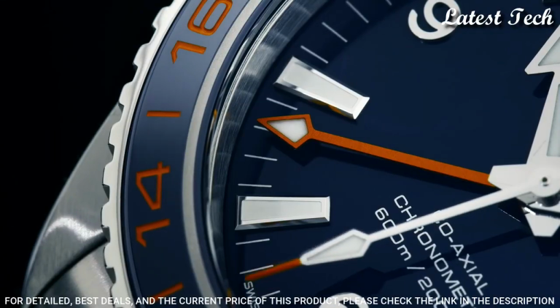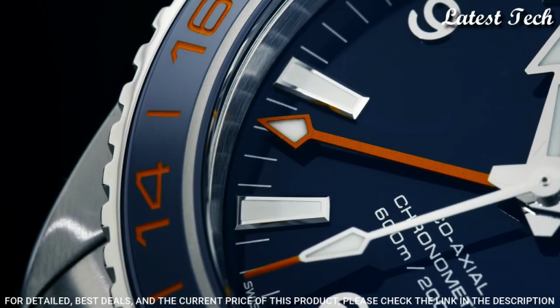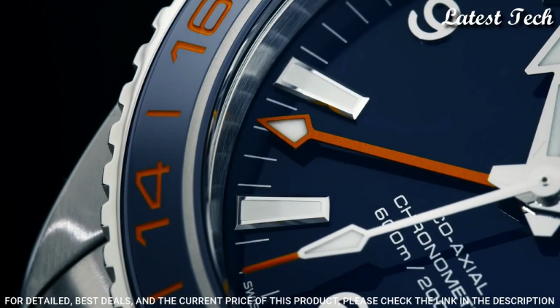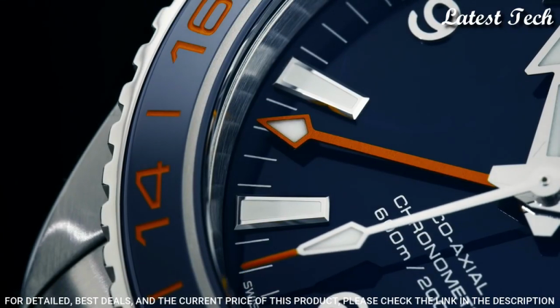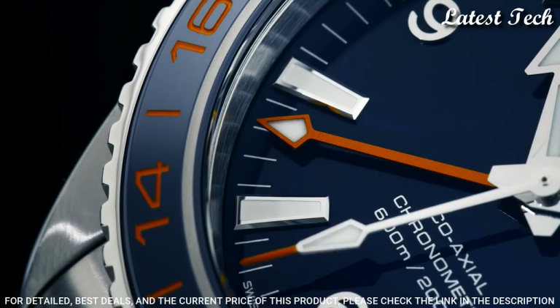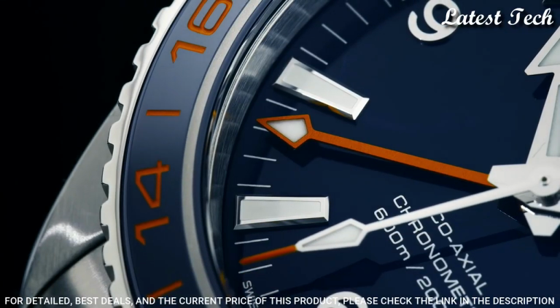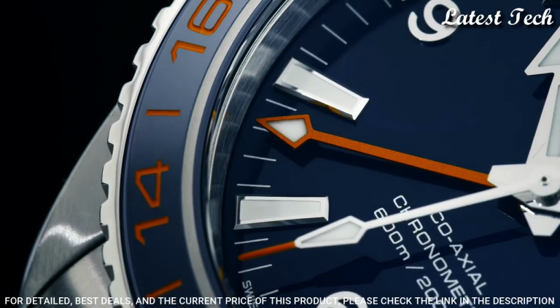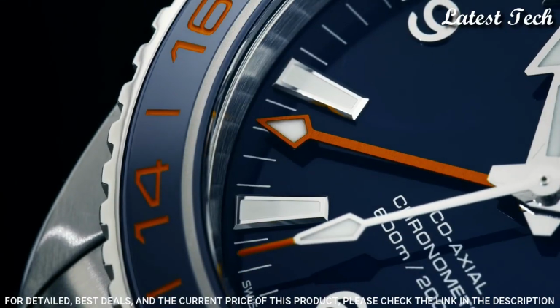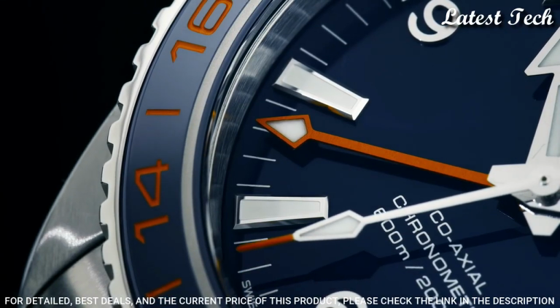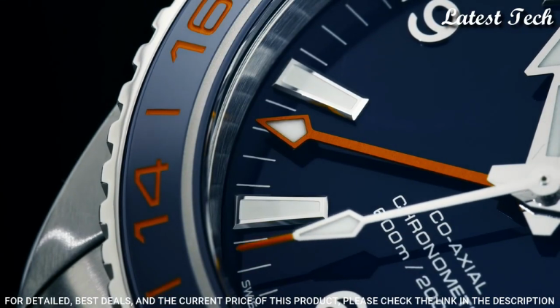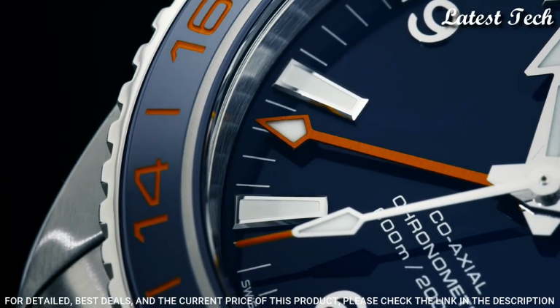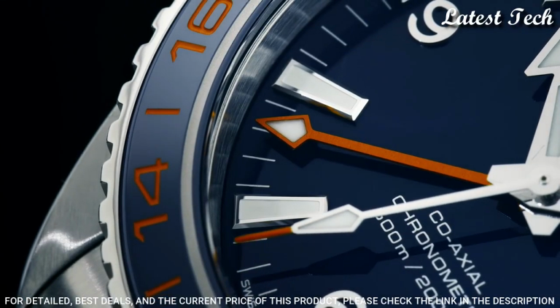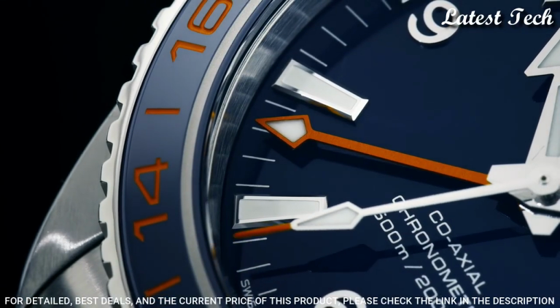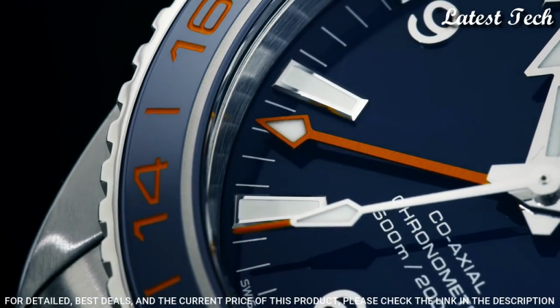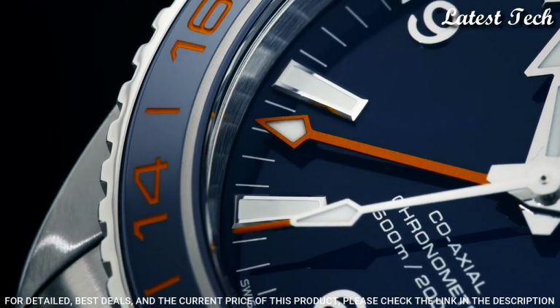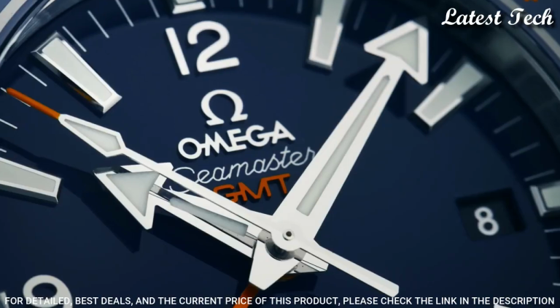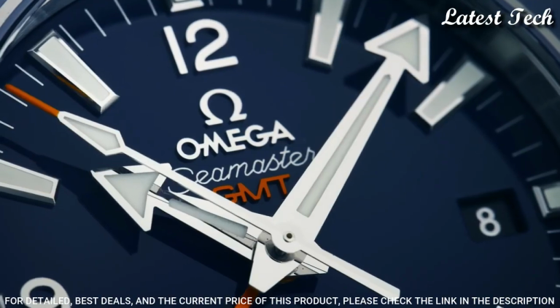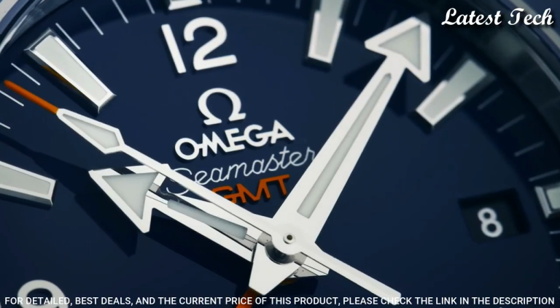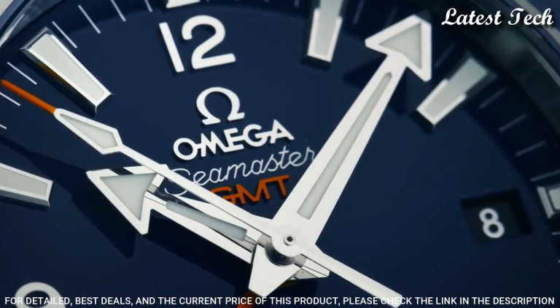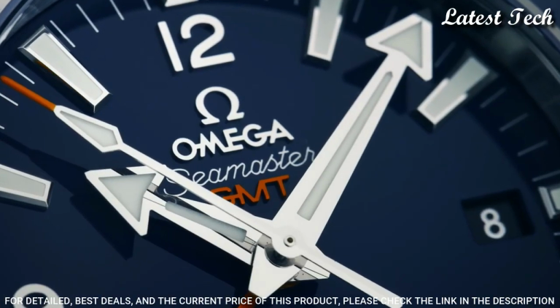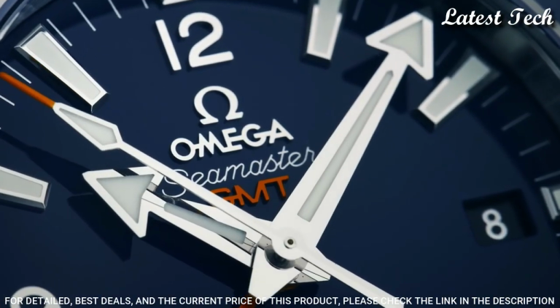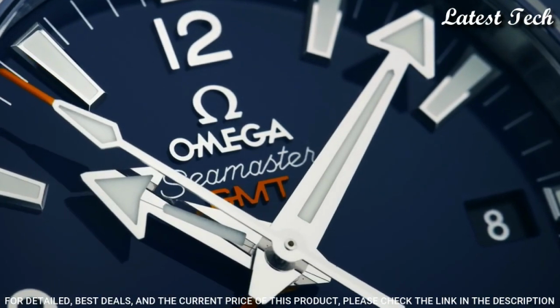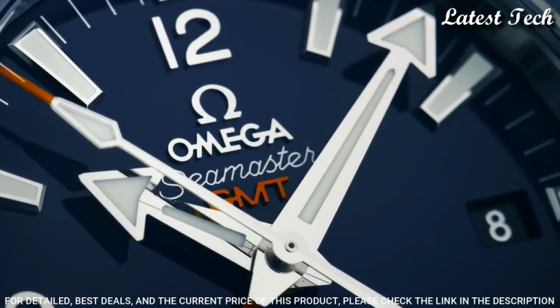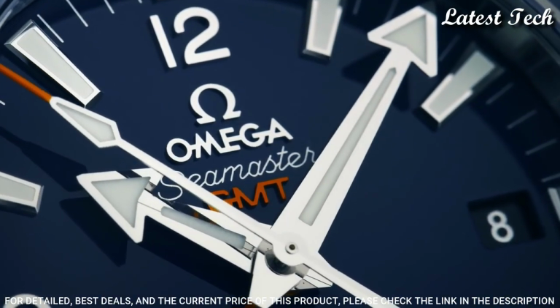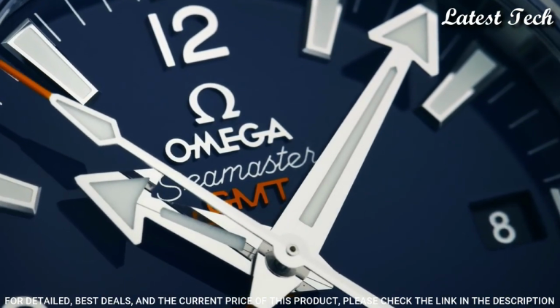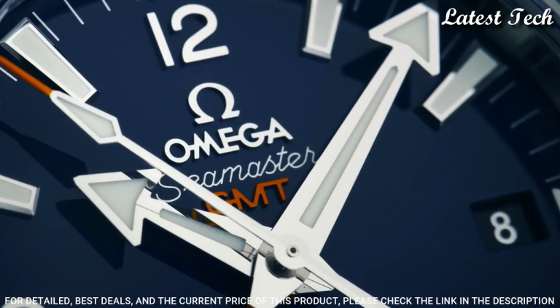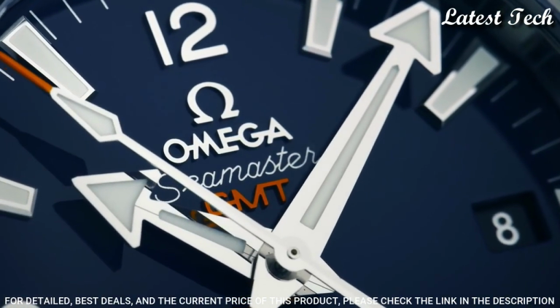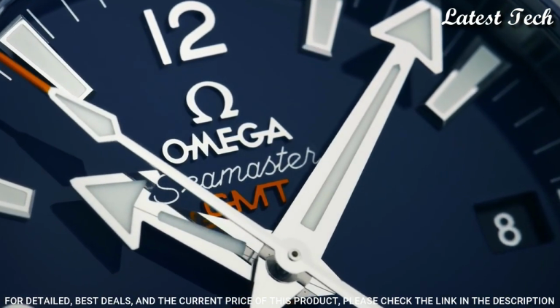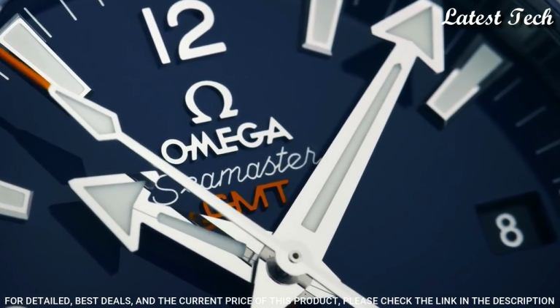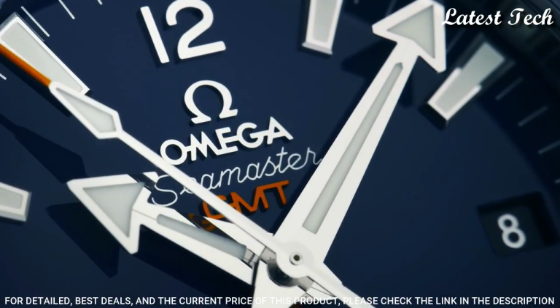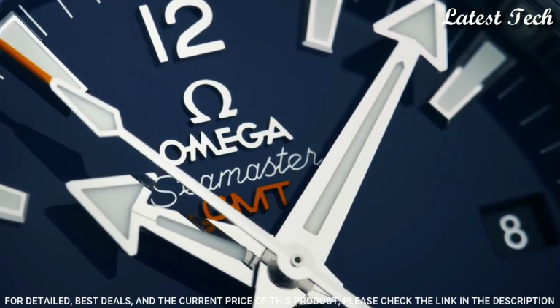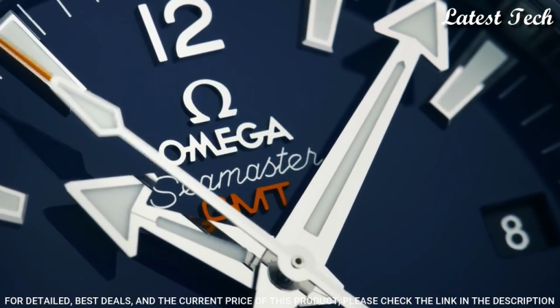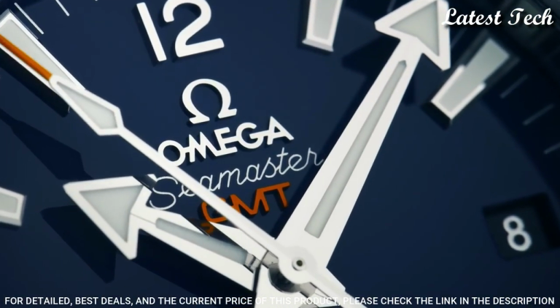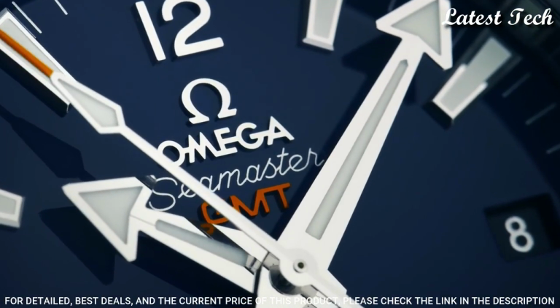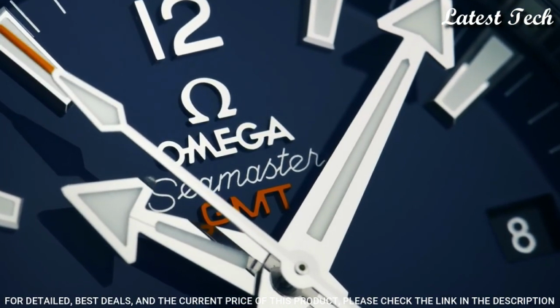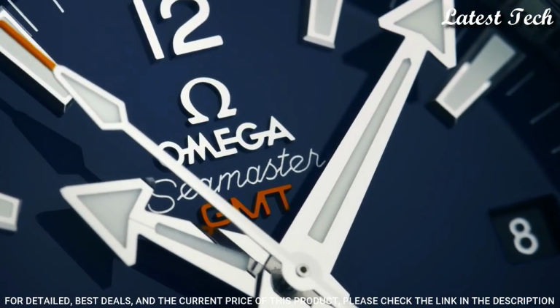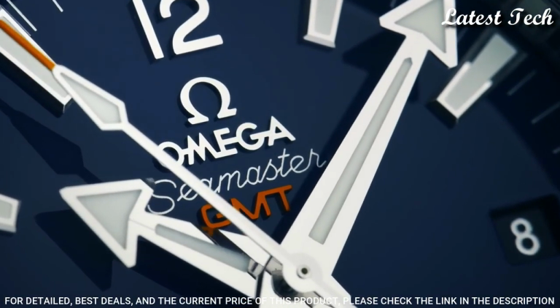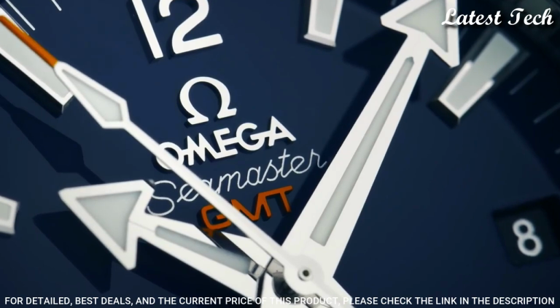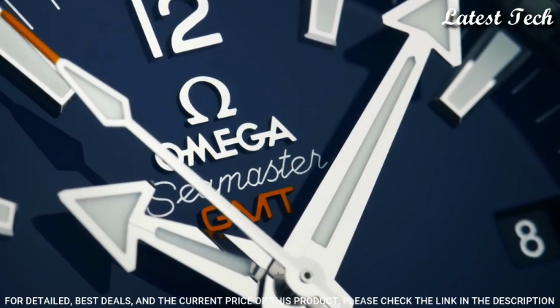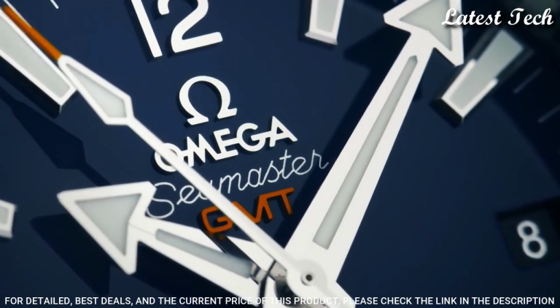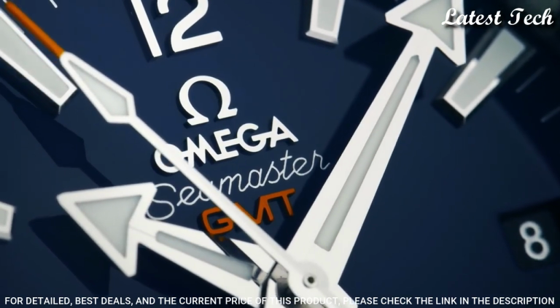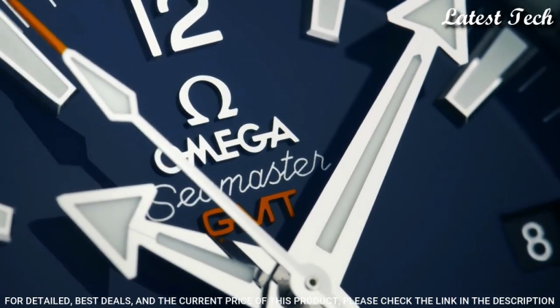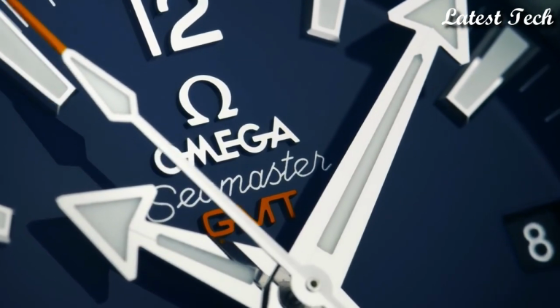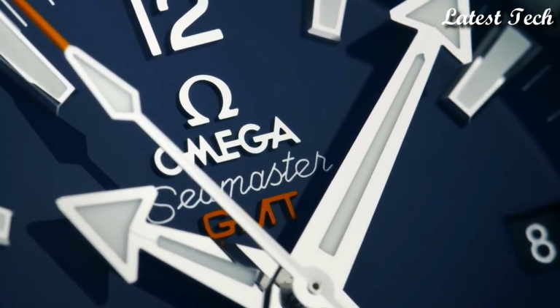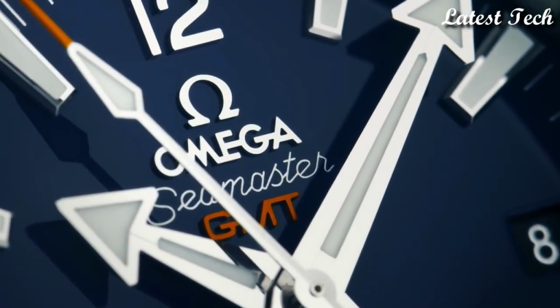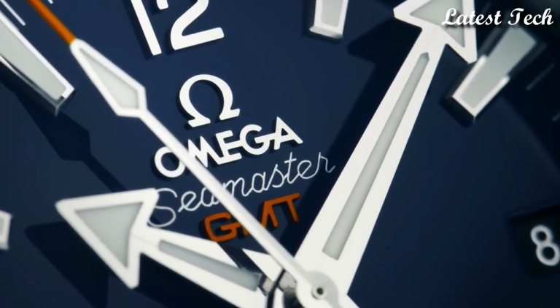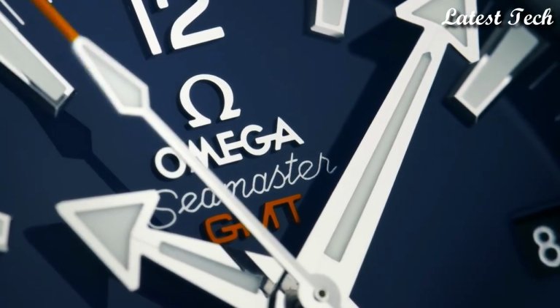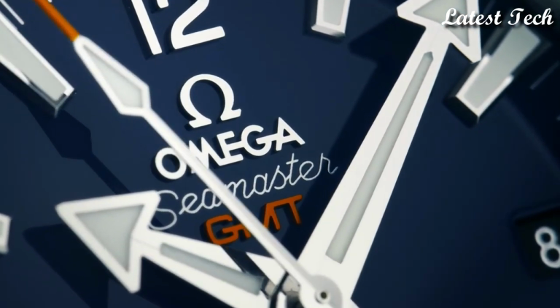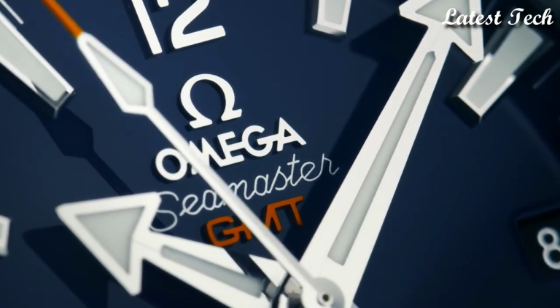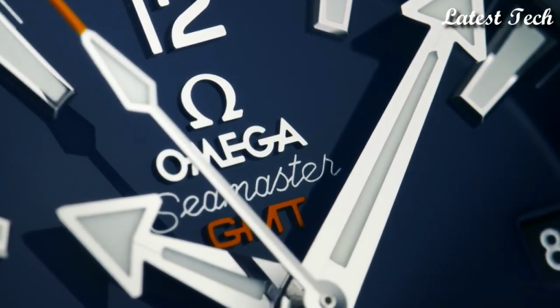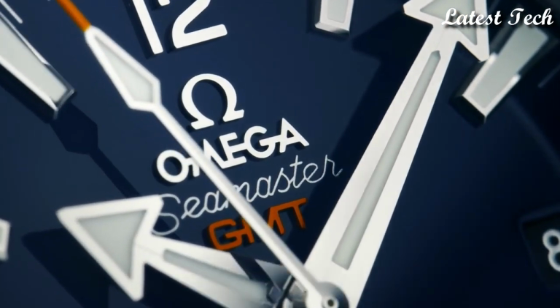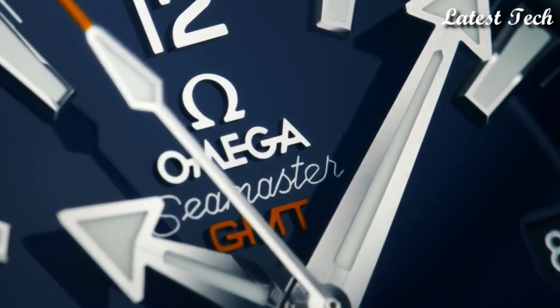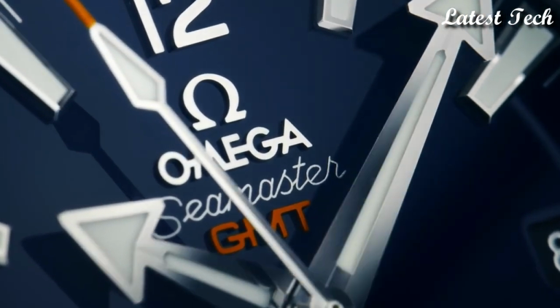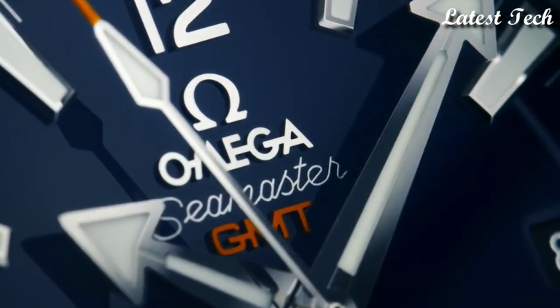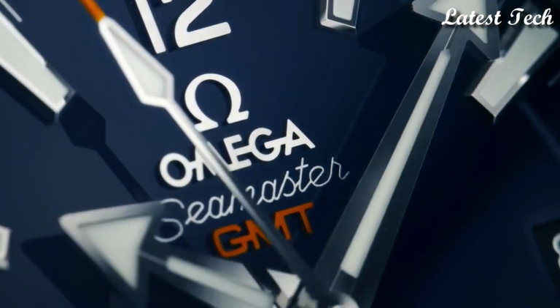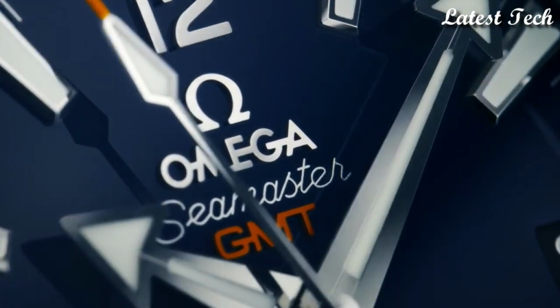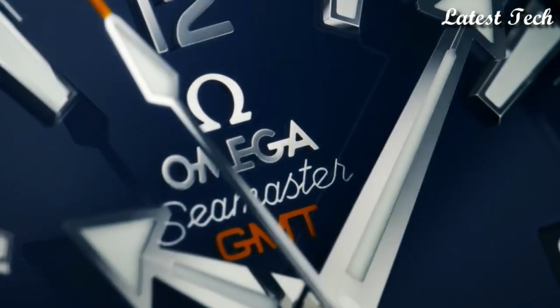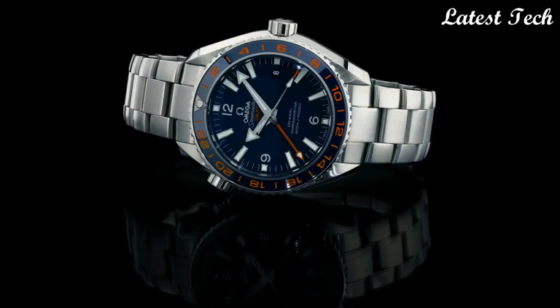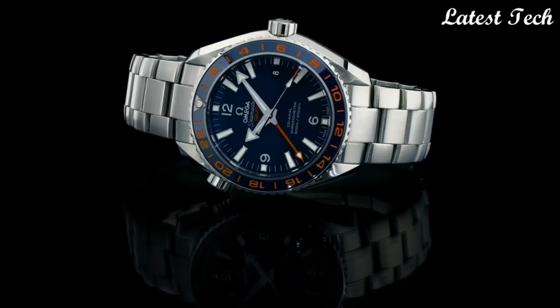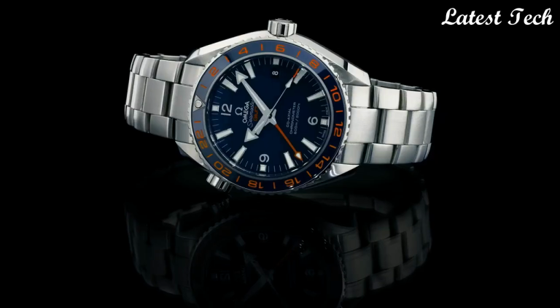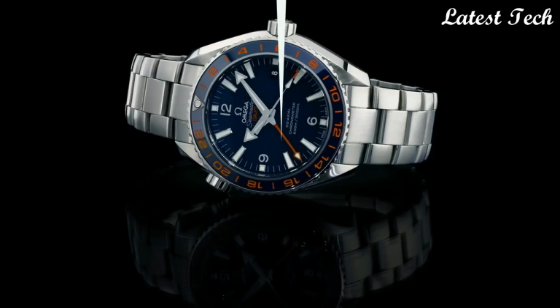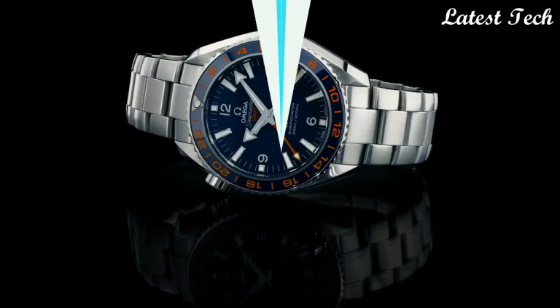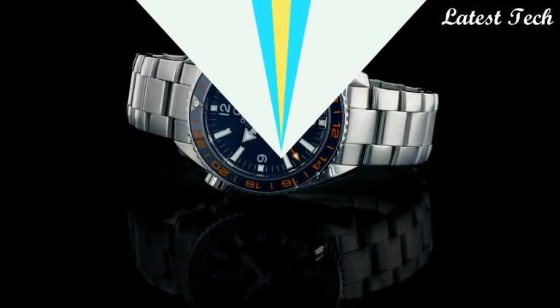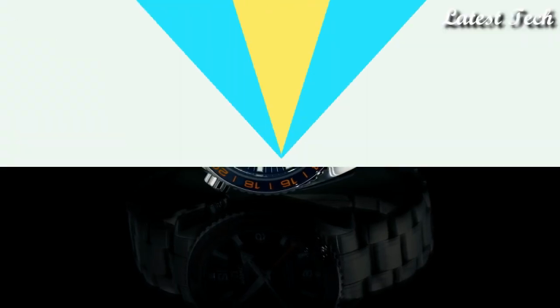Functions: Date, Hour, Minute, Second. Chronometer. Seamaster. Swiss made.